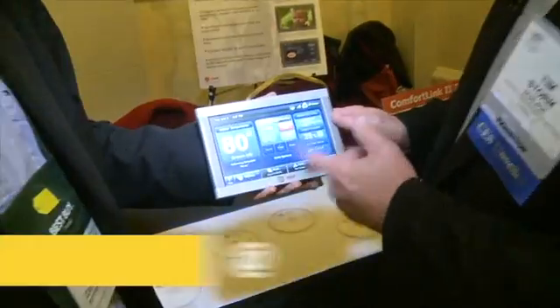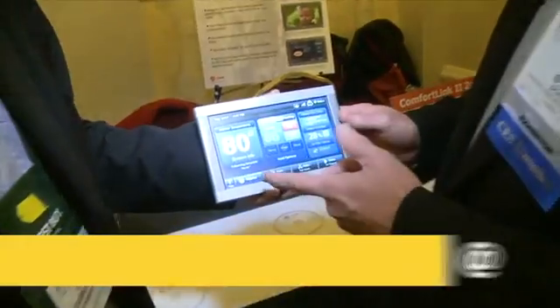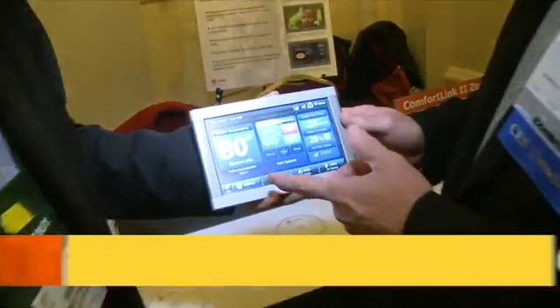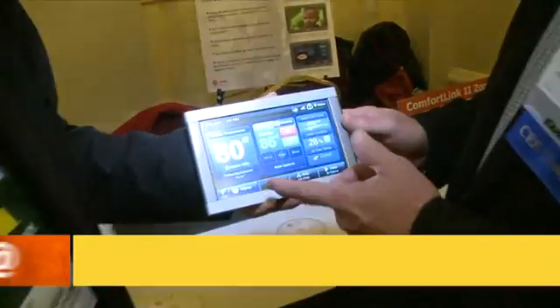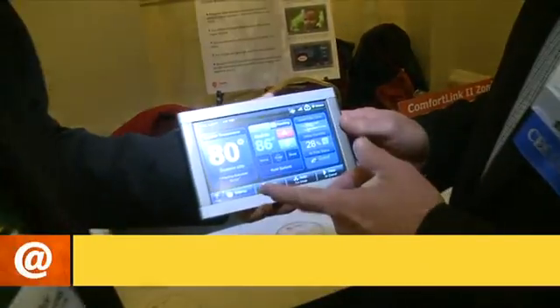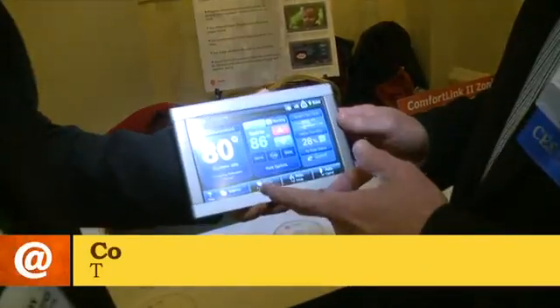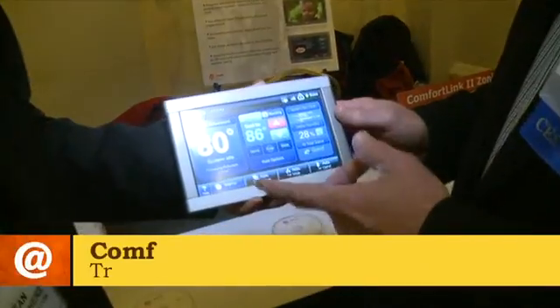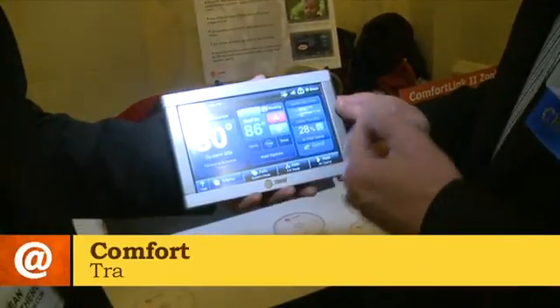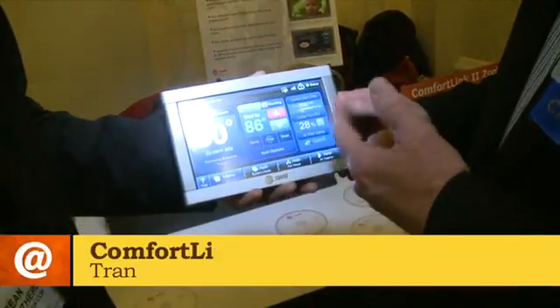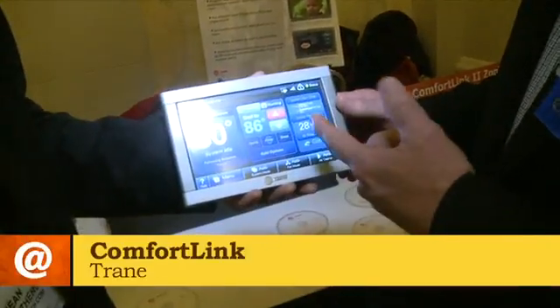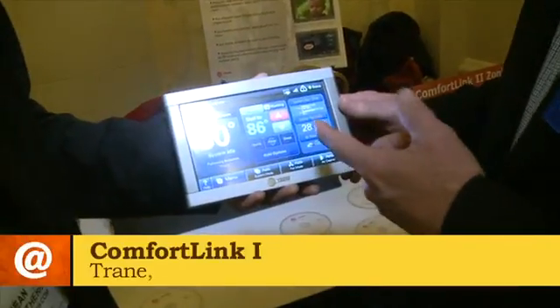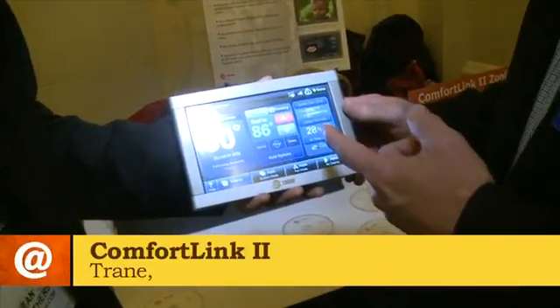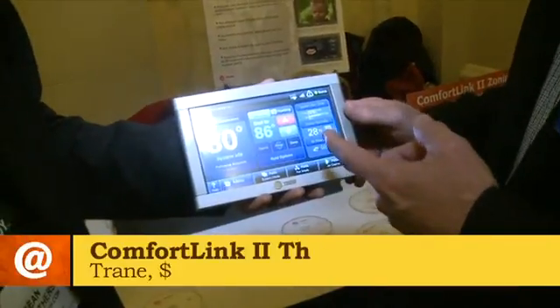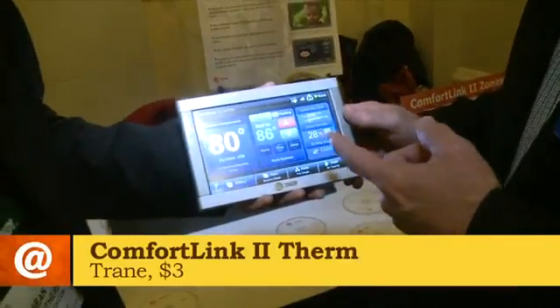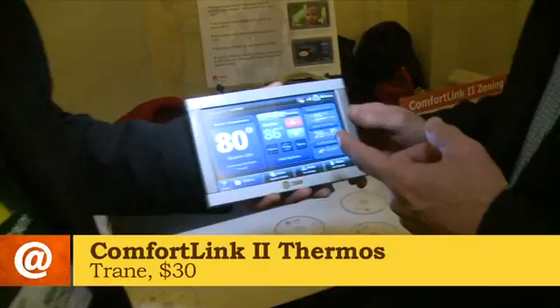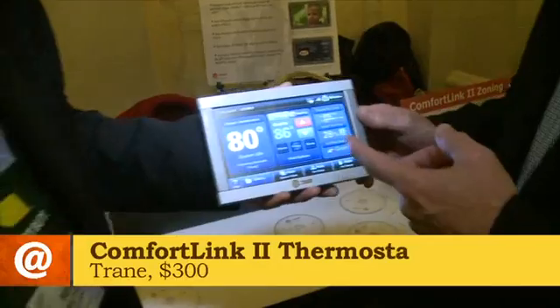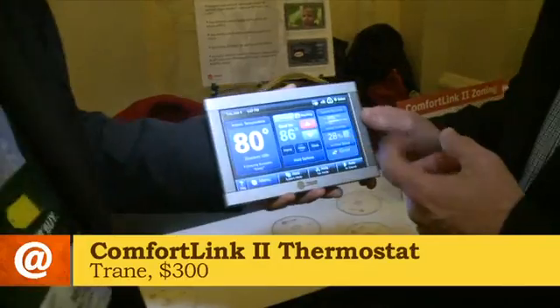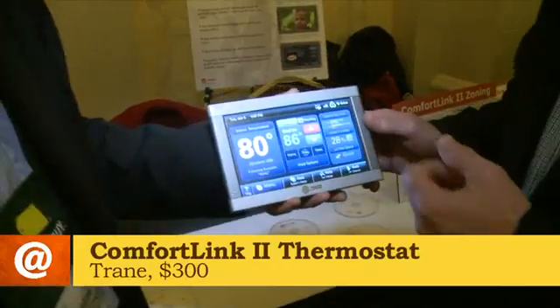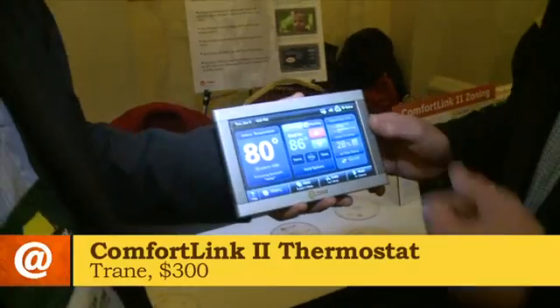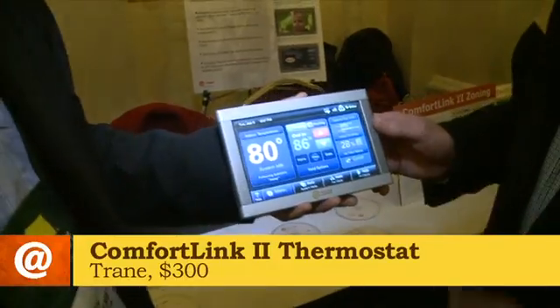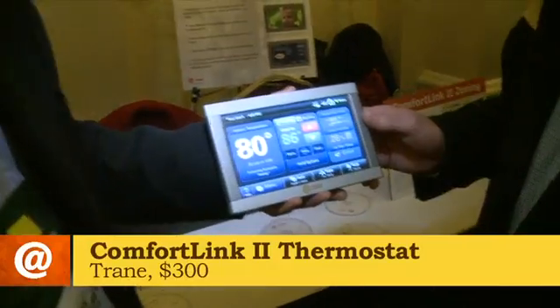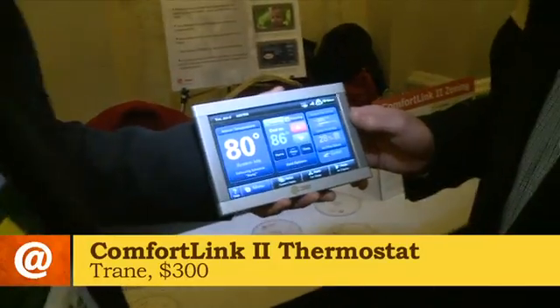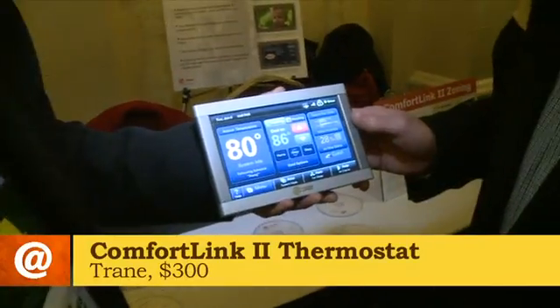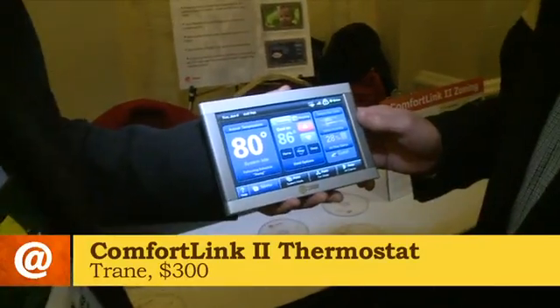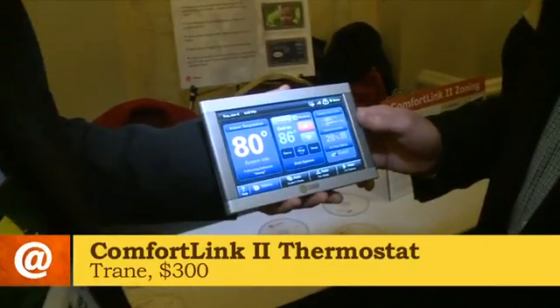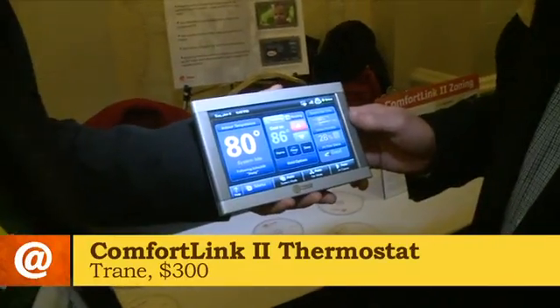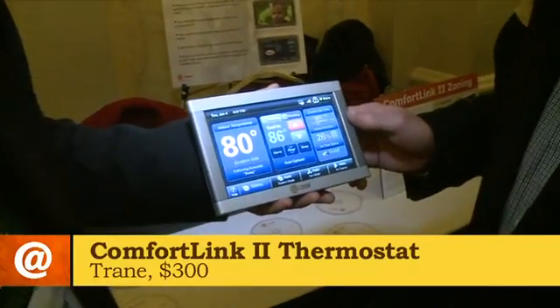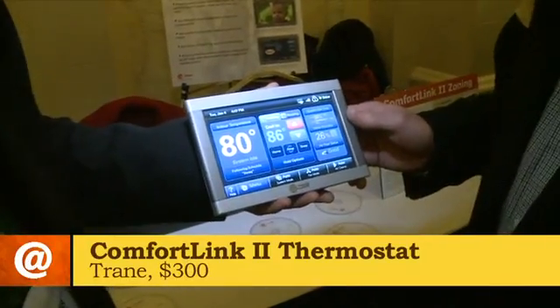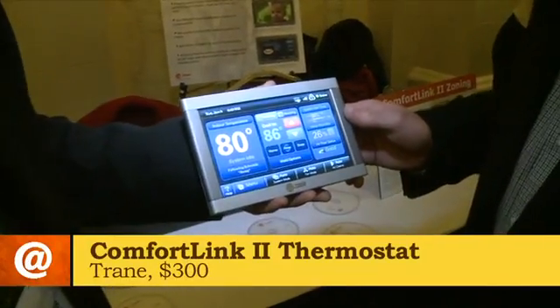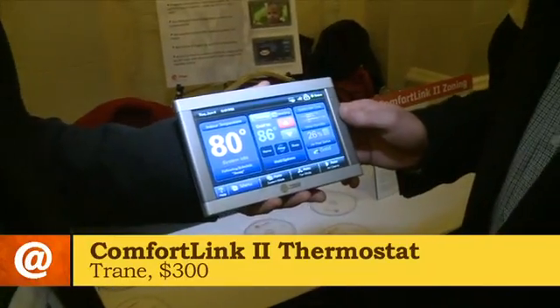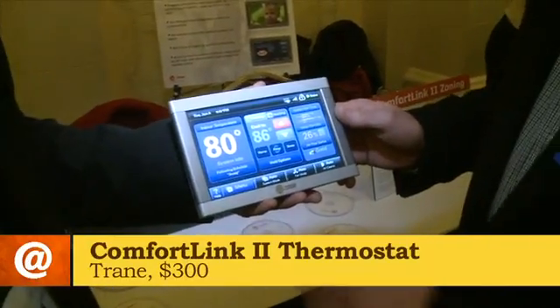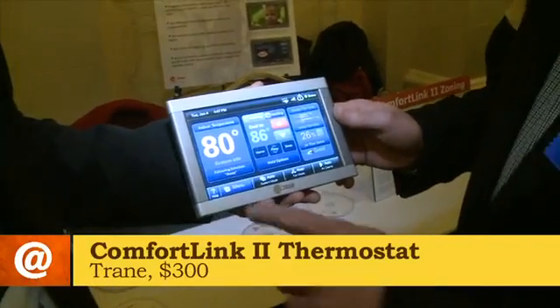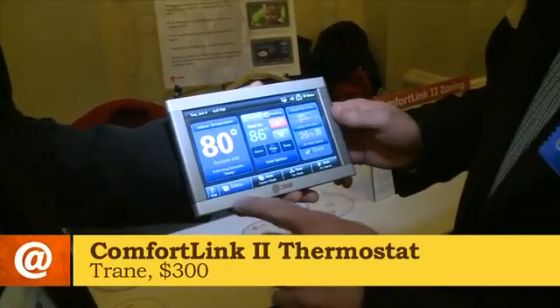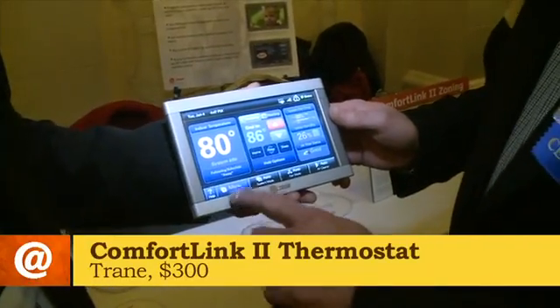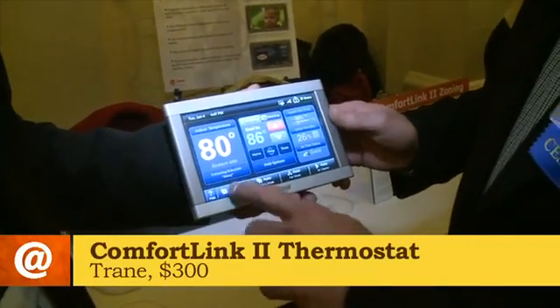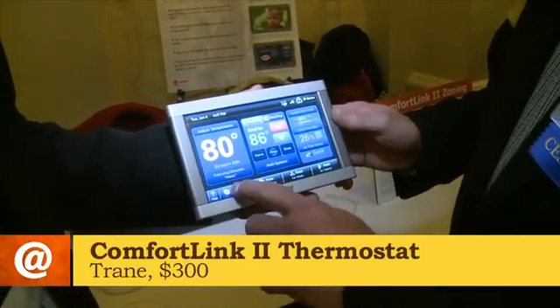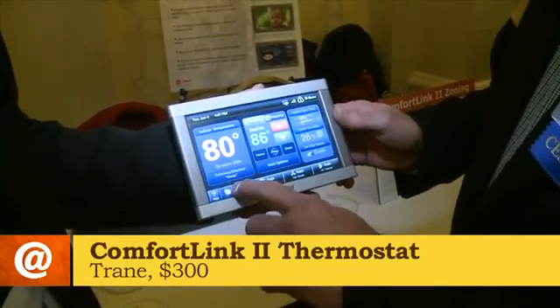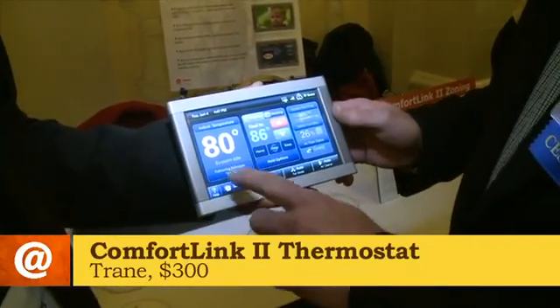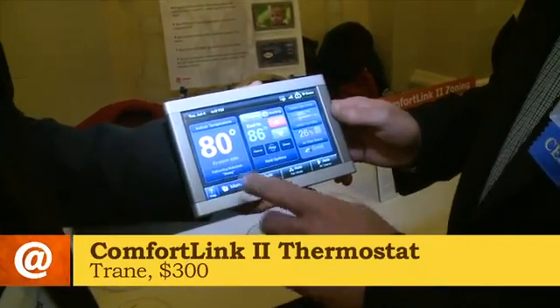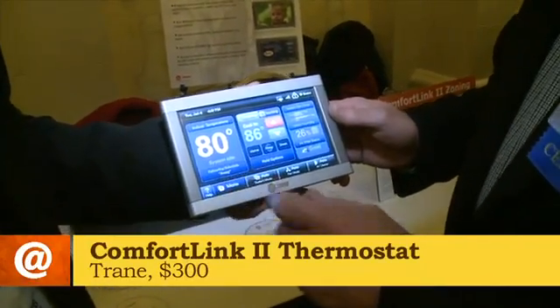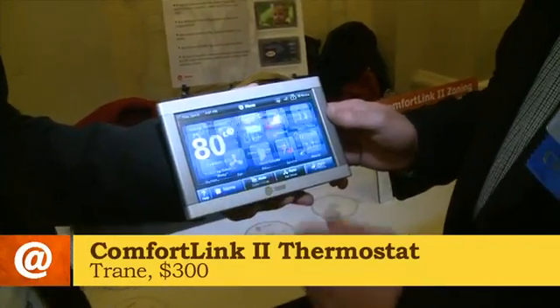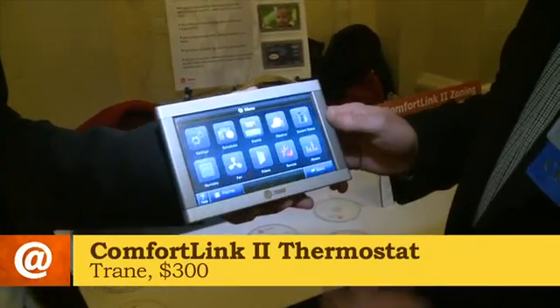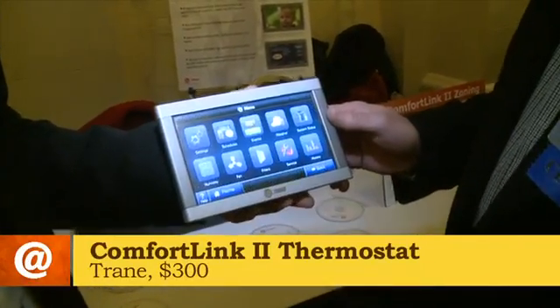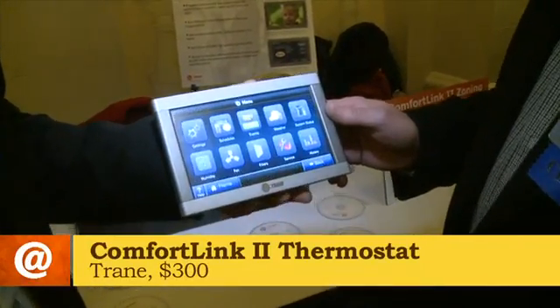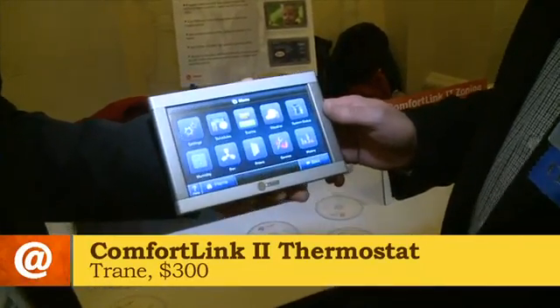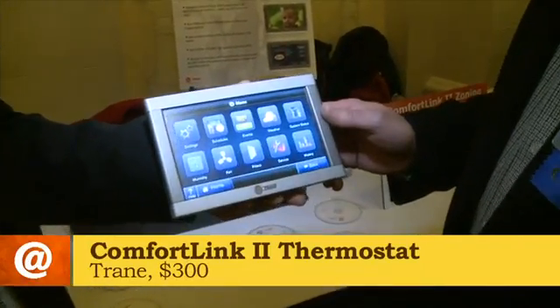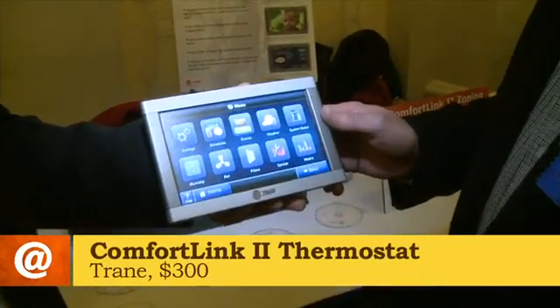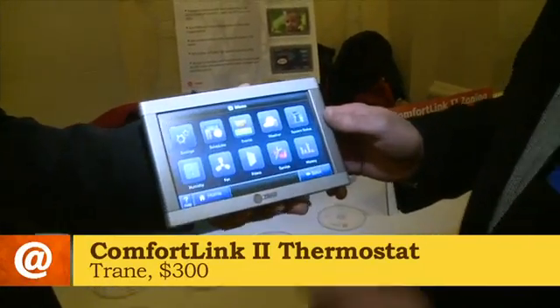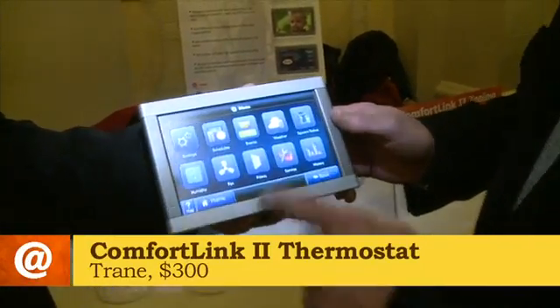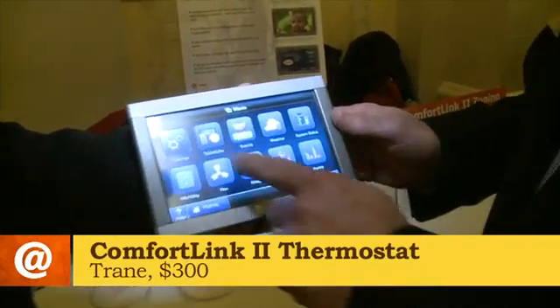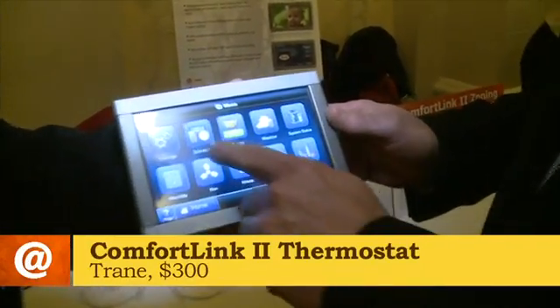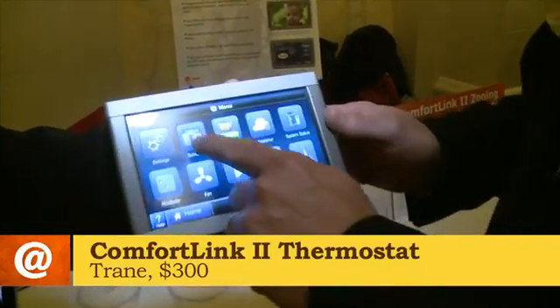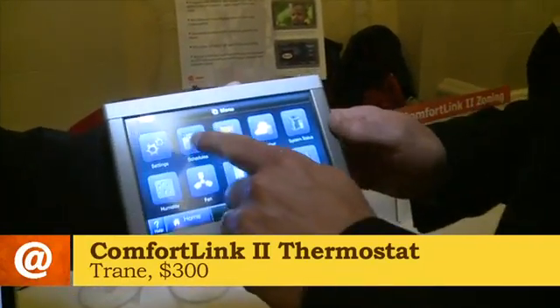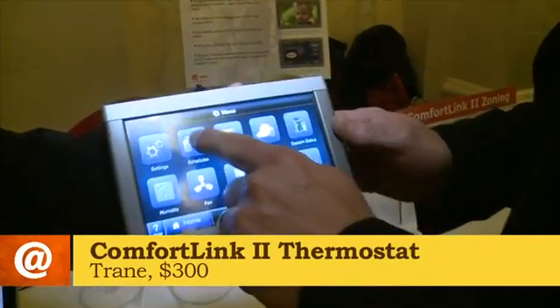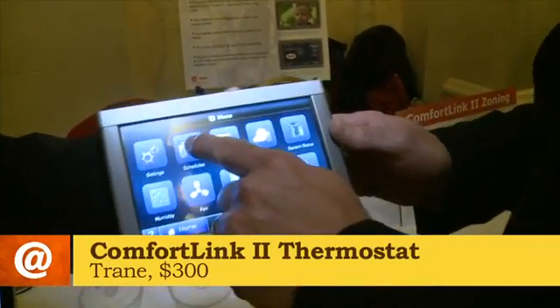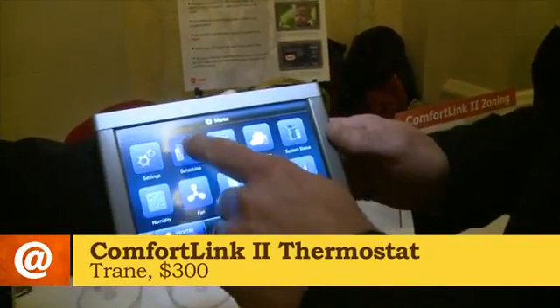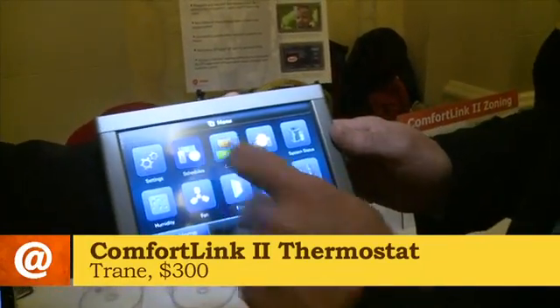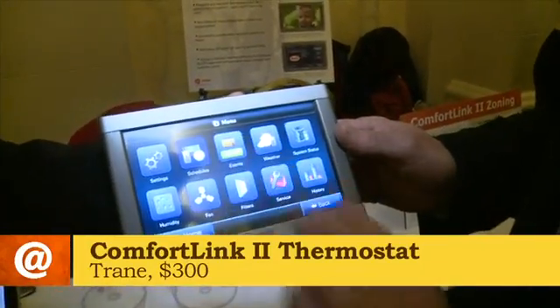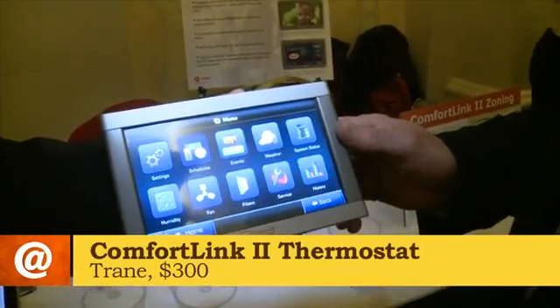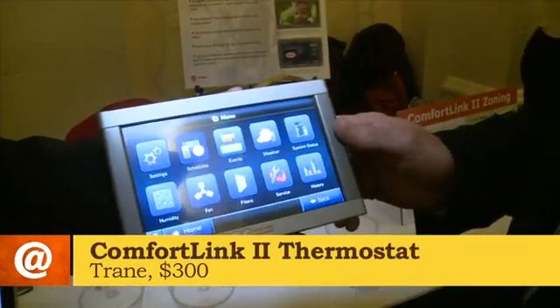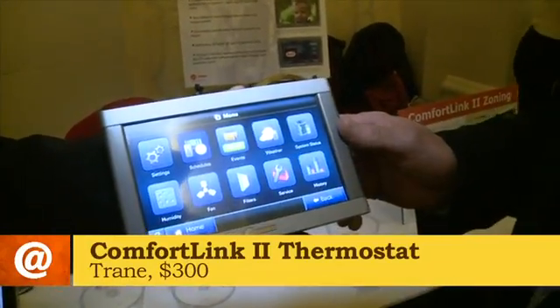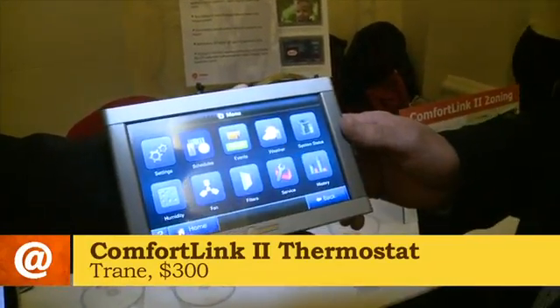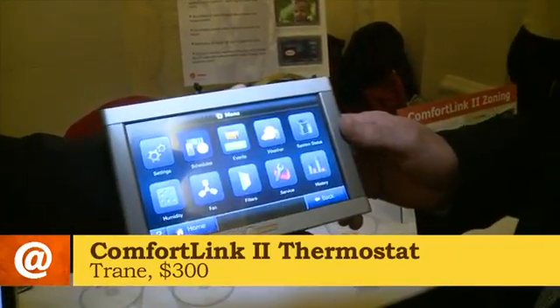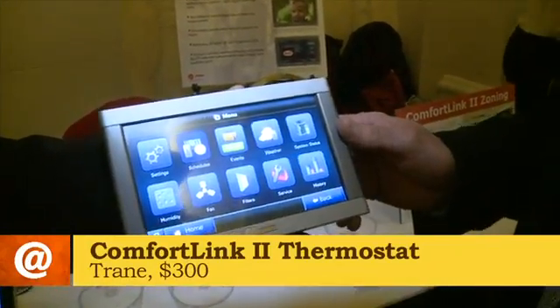With a simple touch, you can get back to your heating and cooling settings. And with just another touch or two, you can get to your schedules.